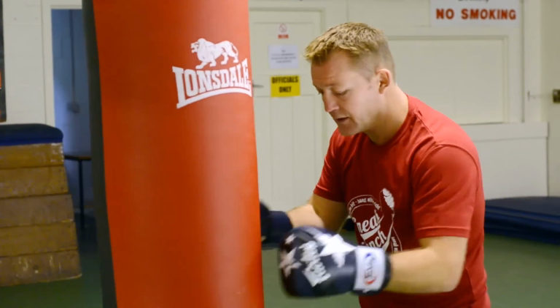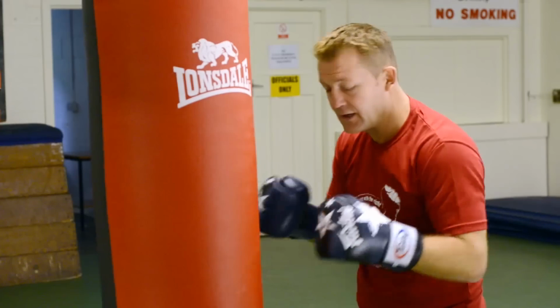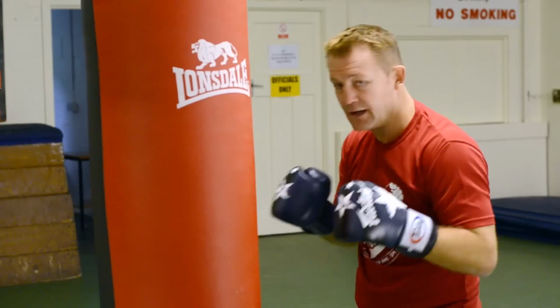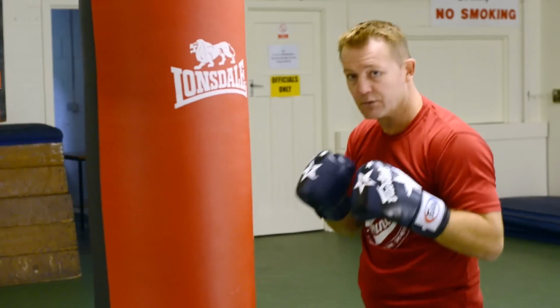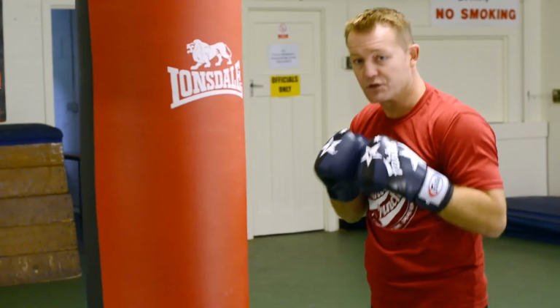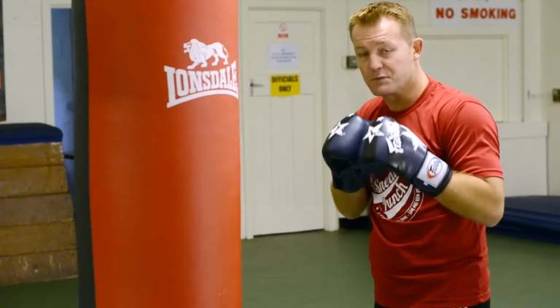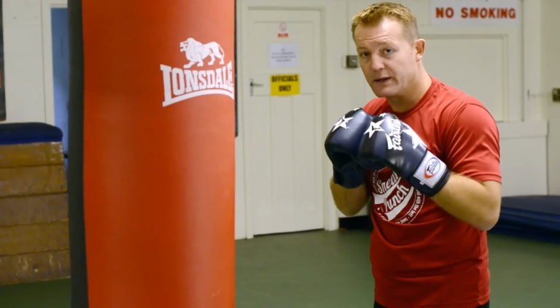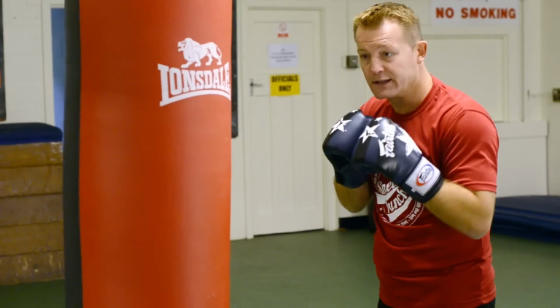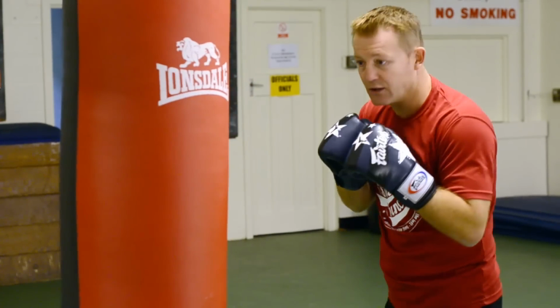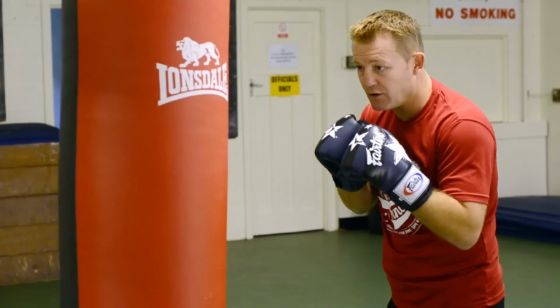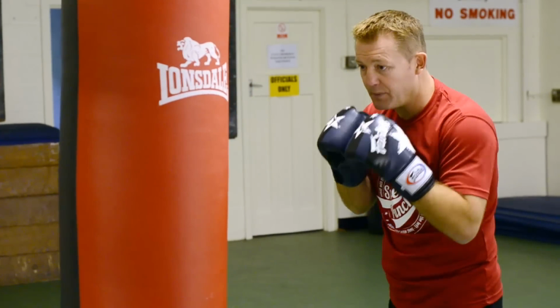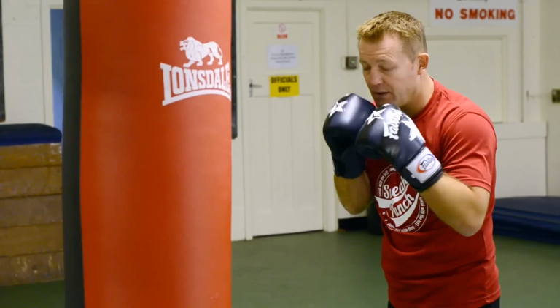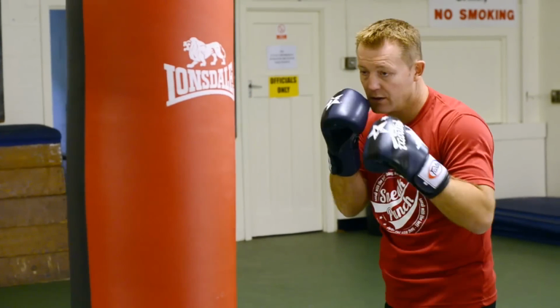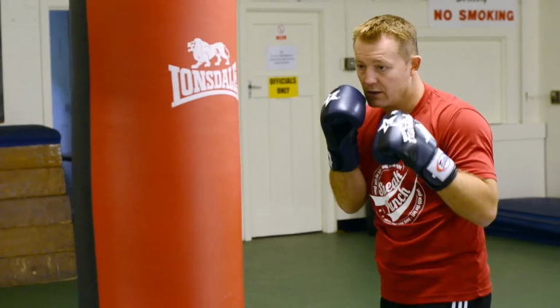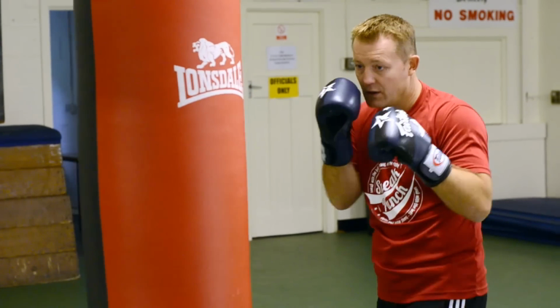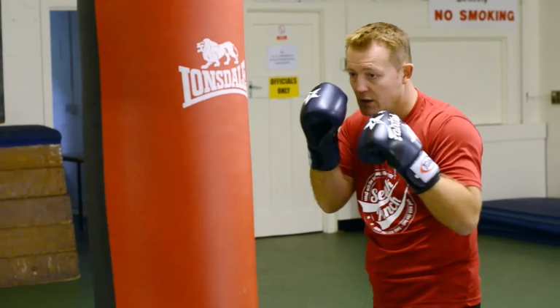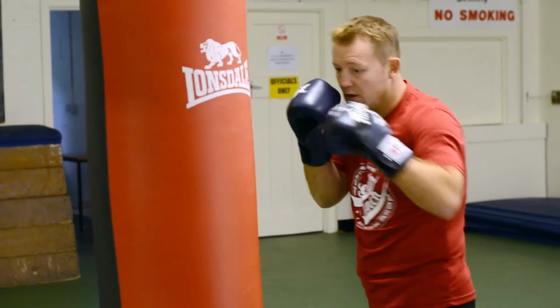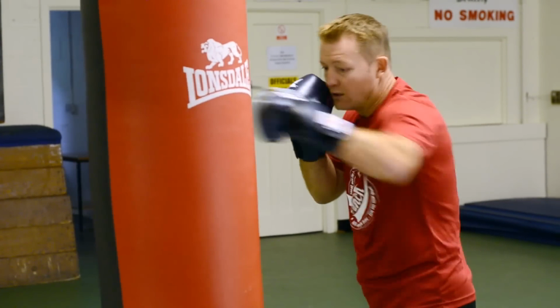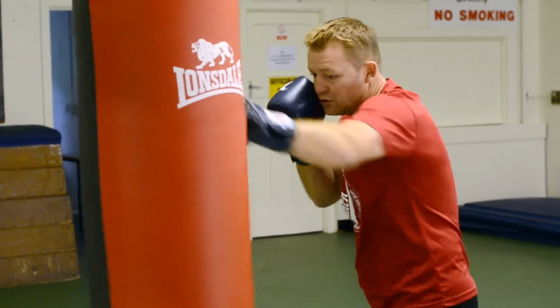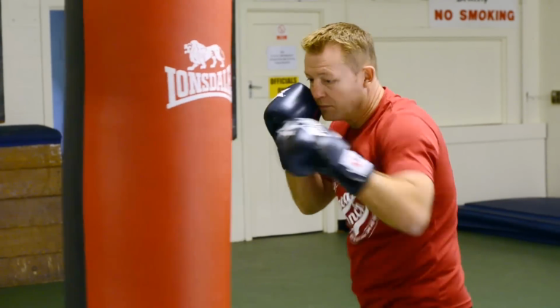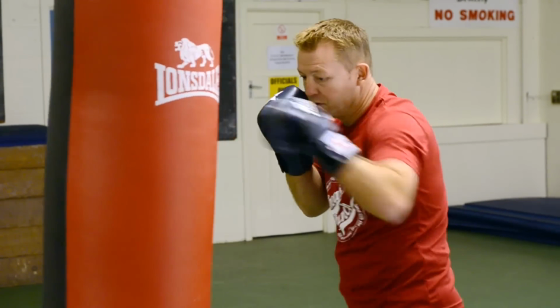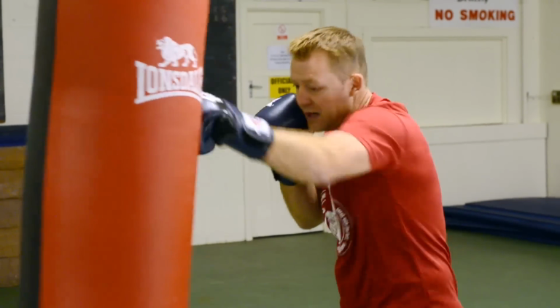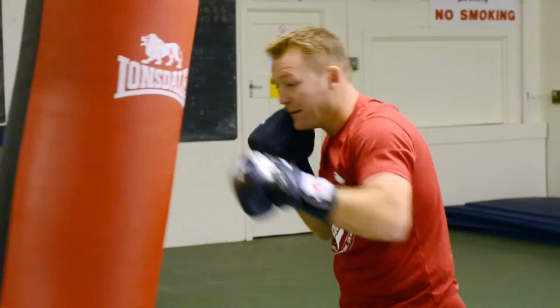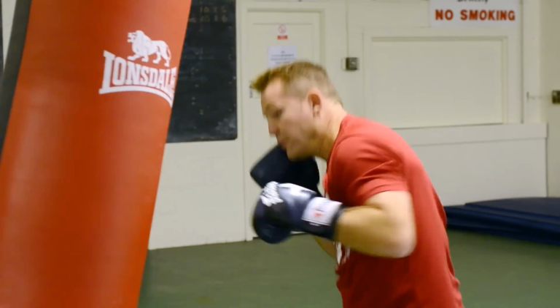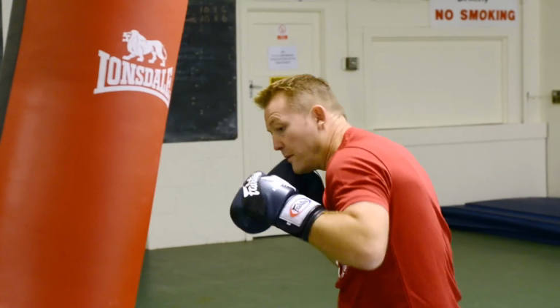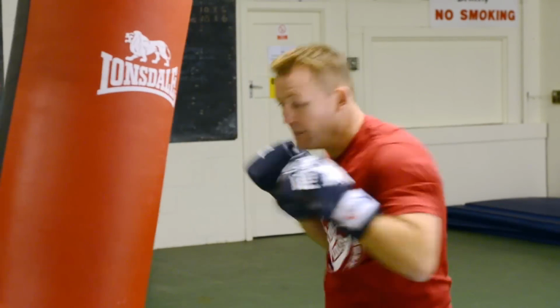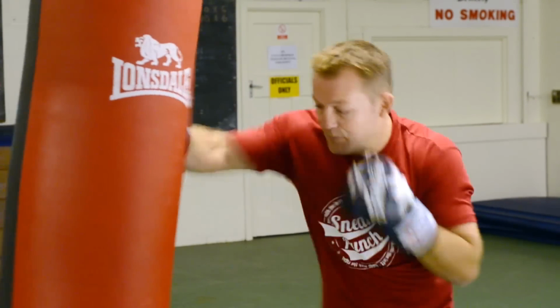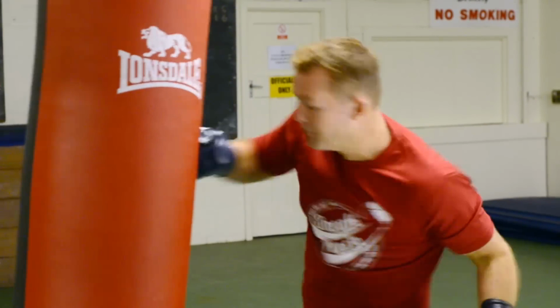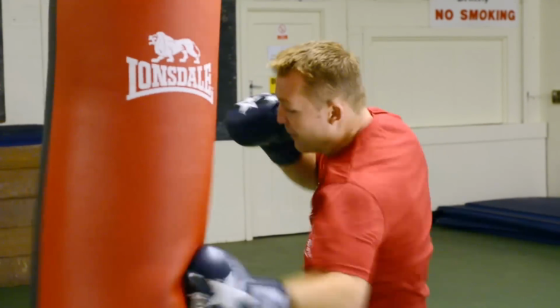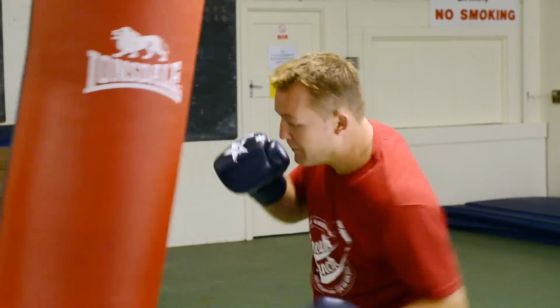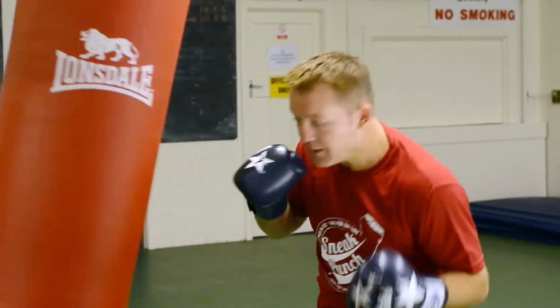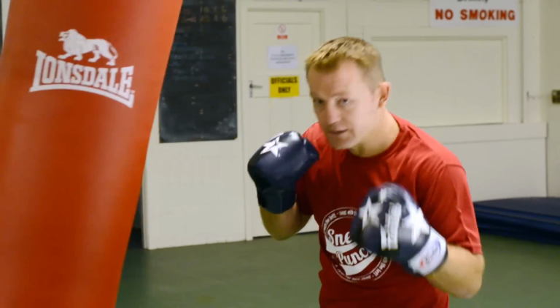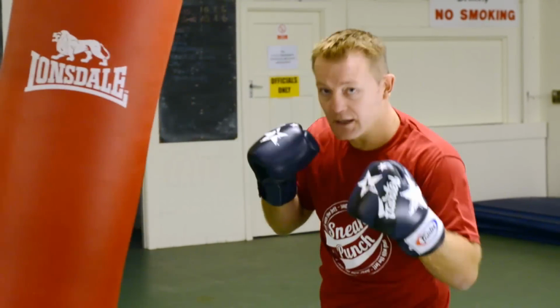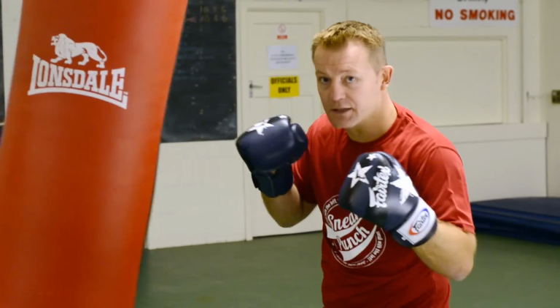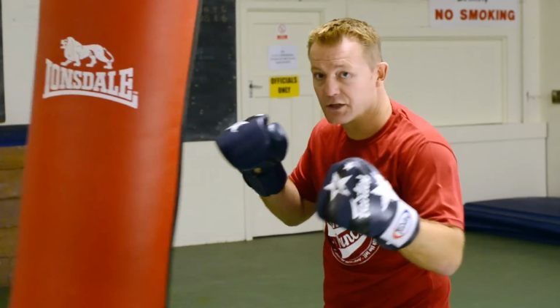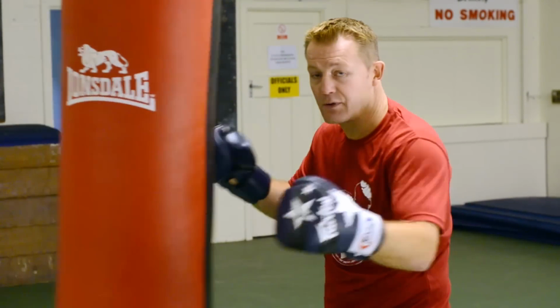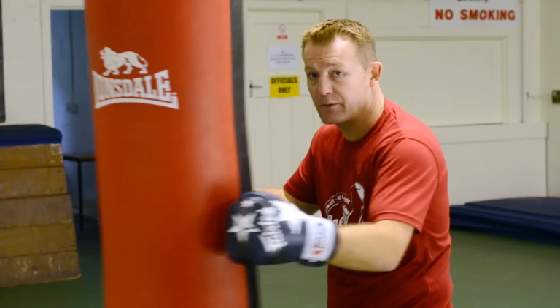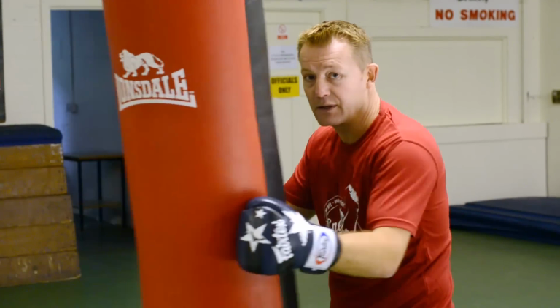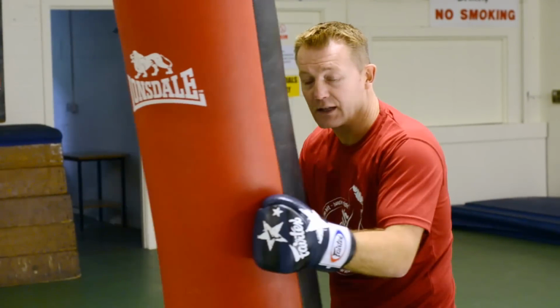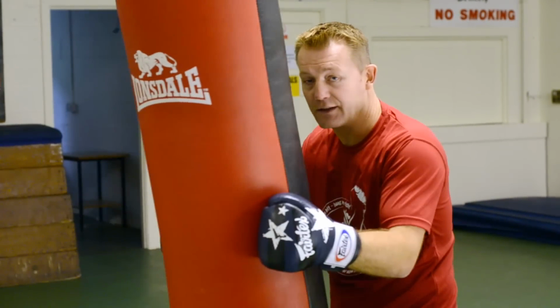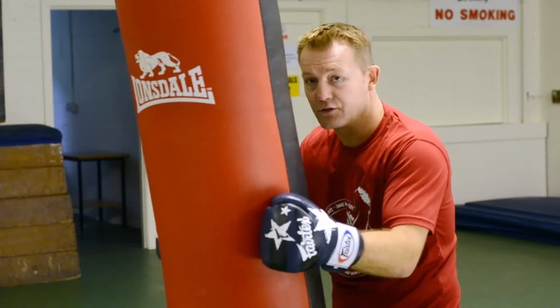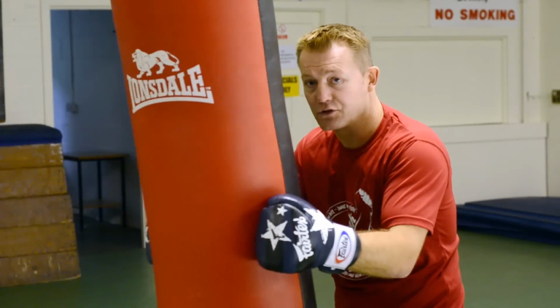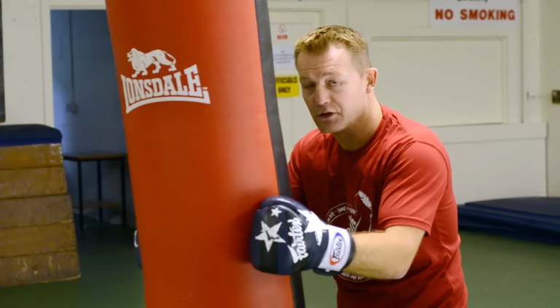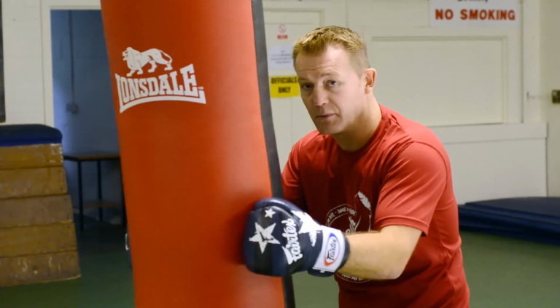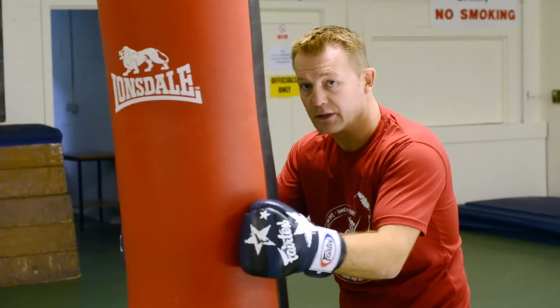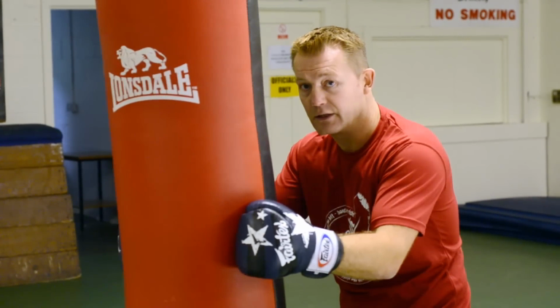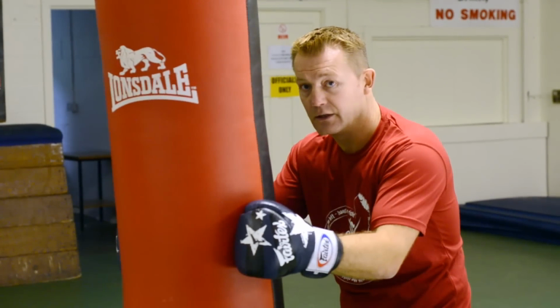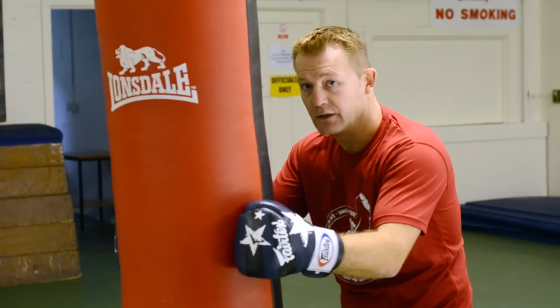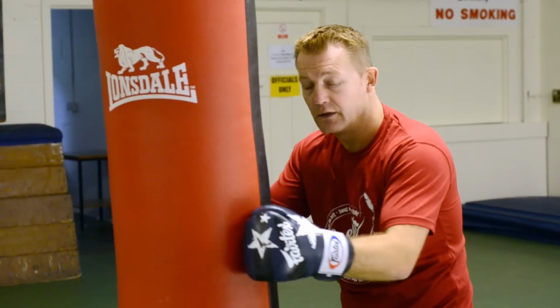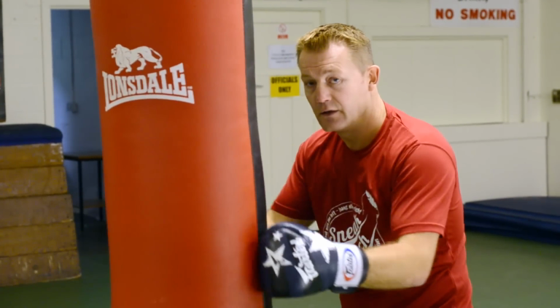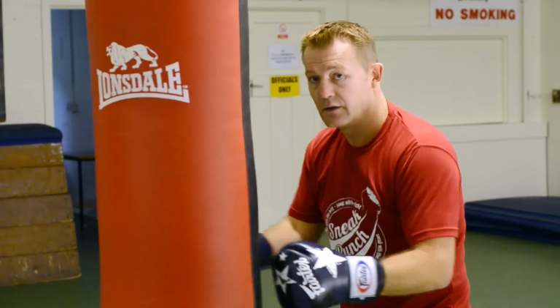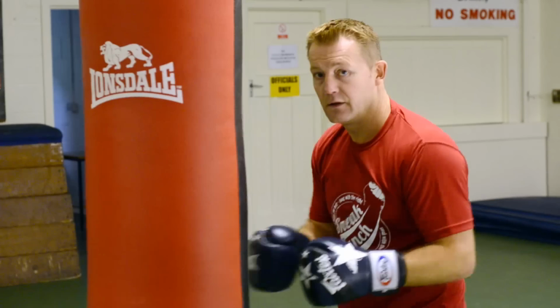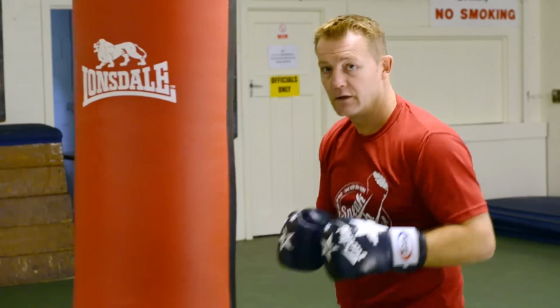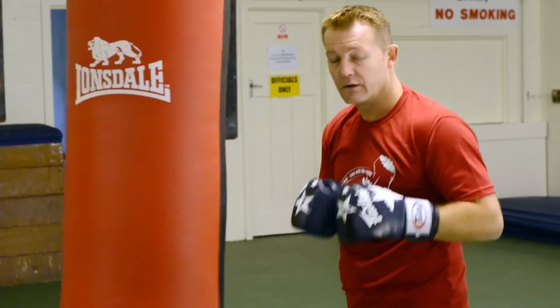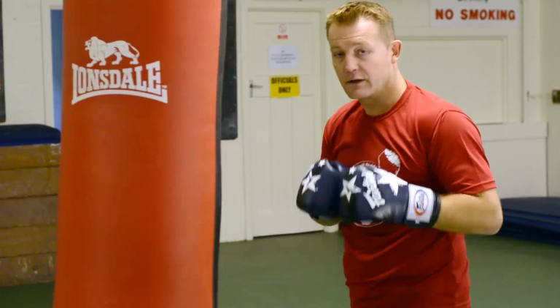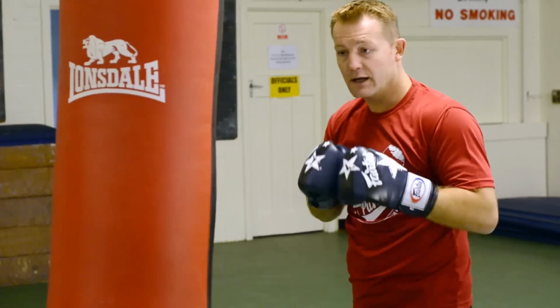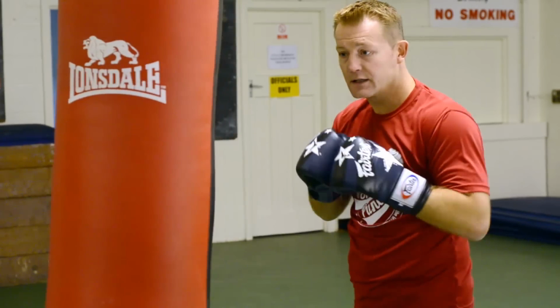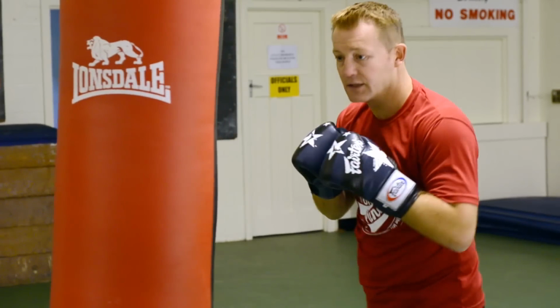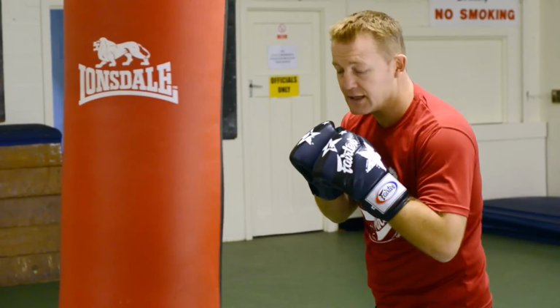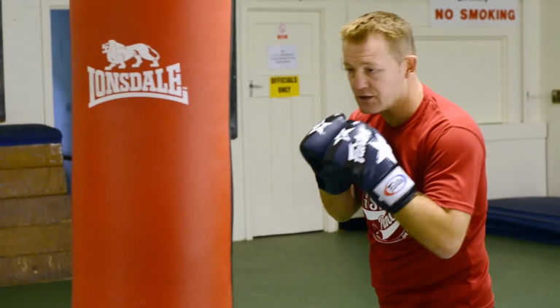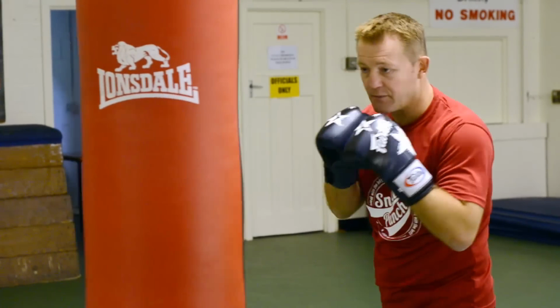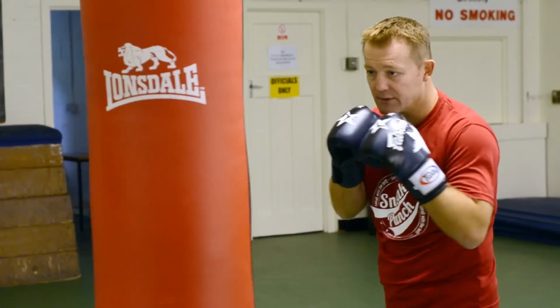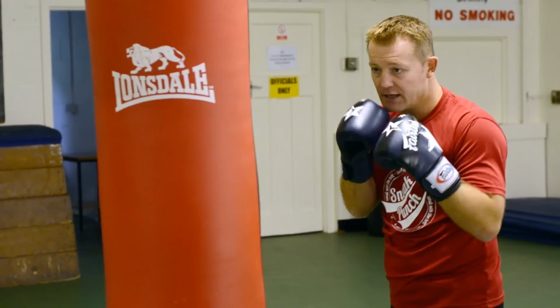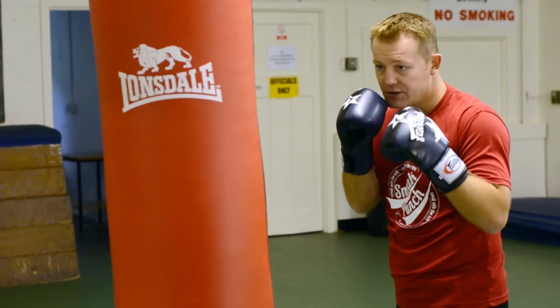Okay, we'll just speed that up. Double jab, bump, bounce, nice and quick, left up to the body. Okay, that's a combination.